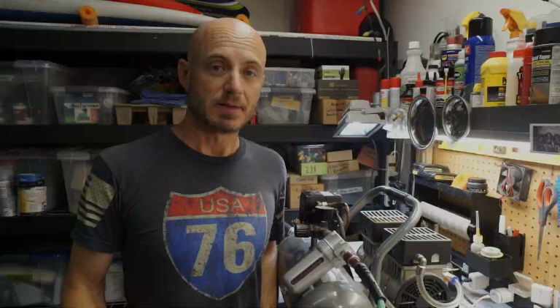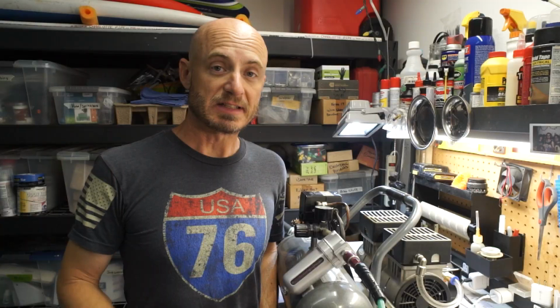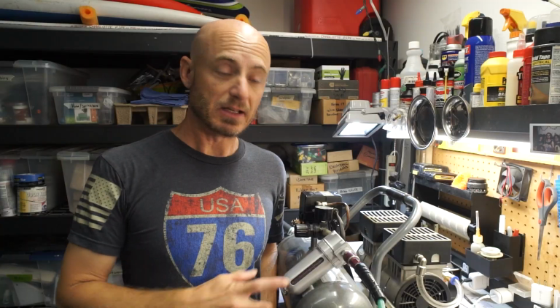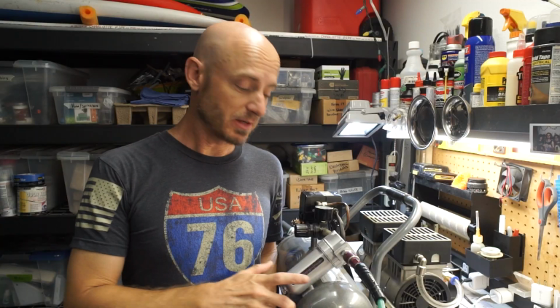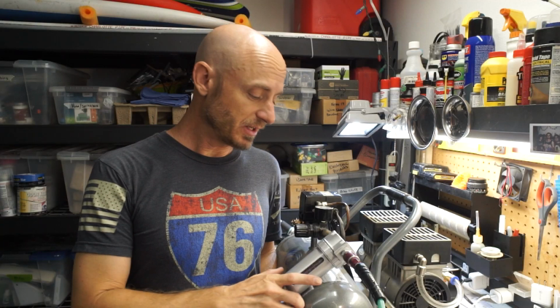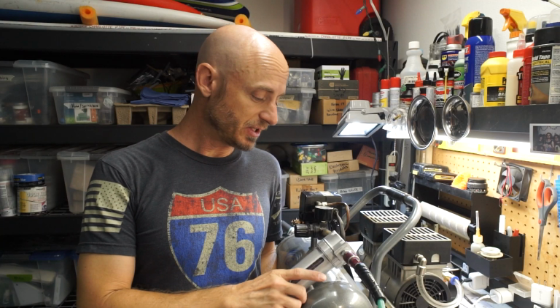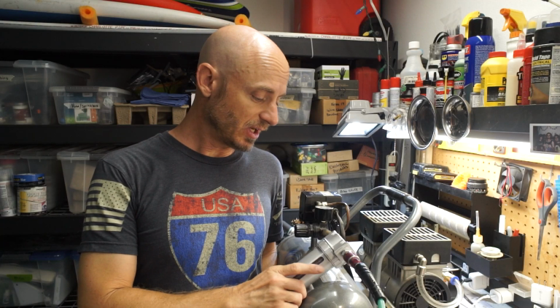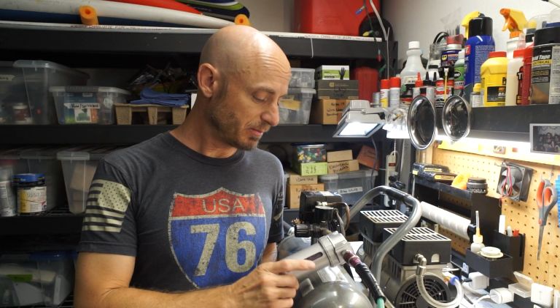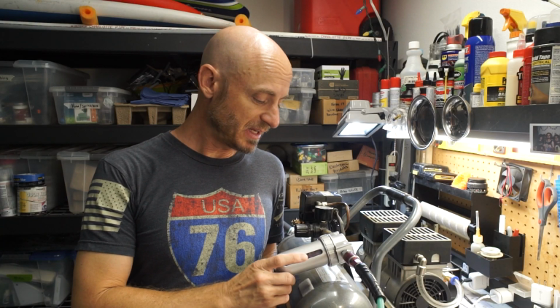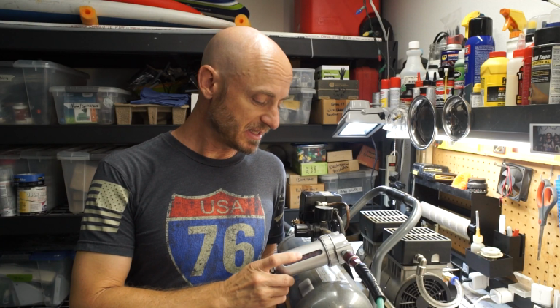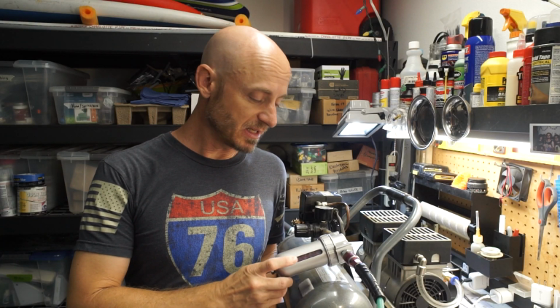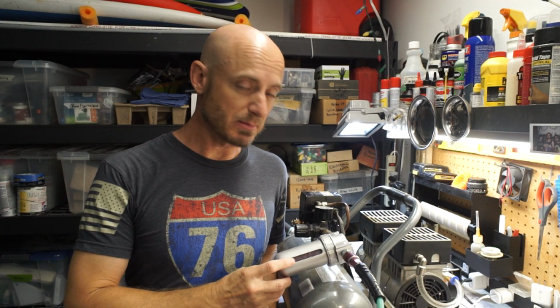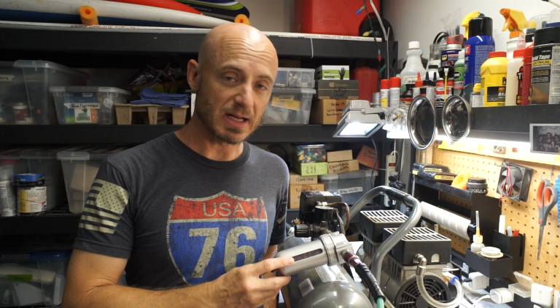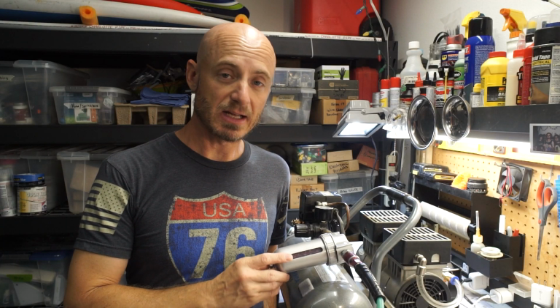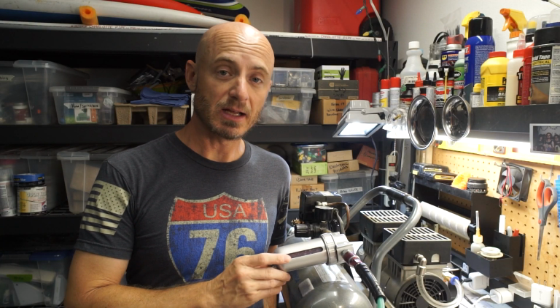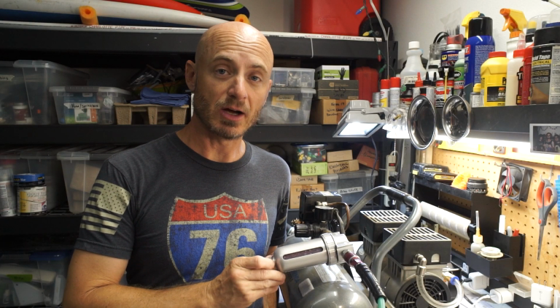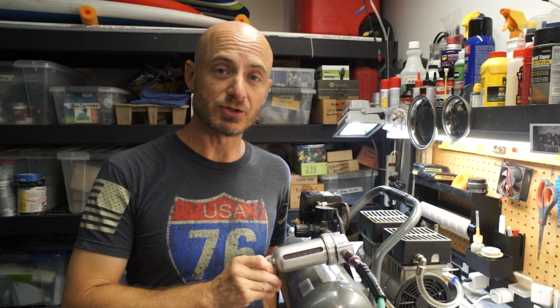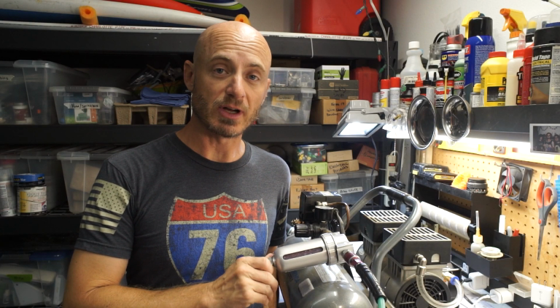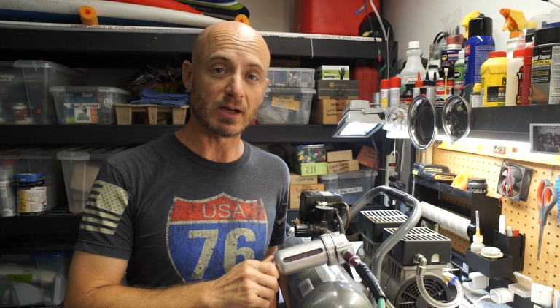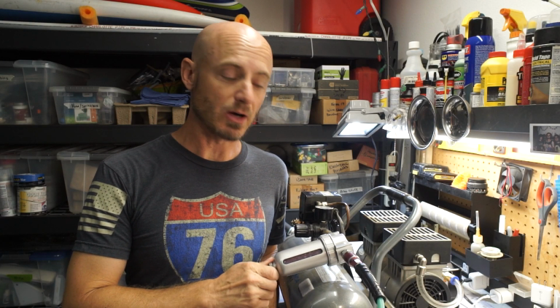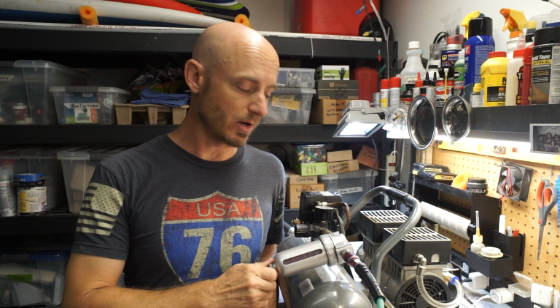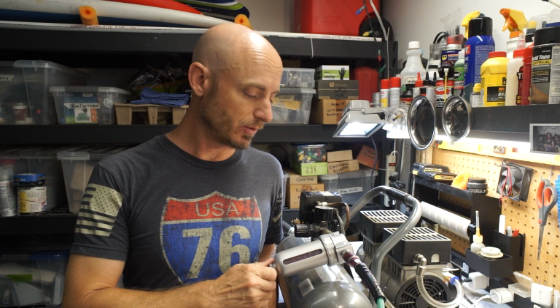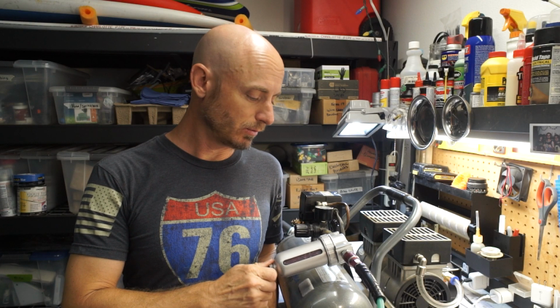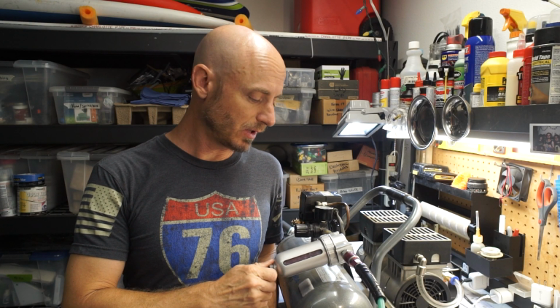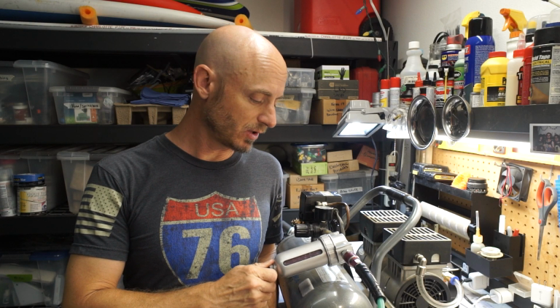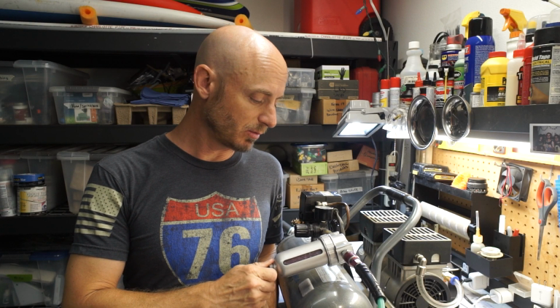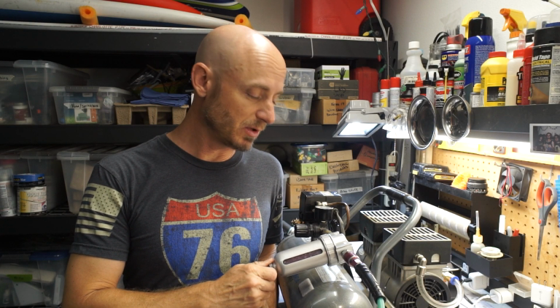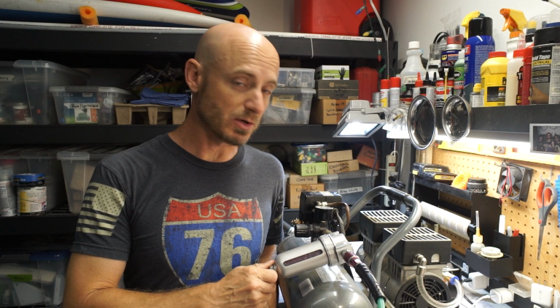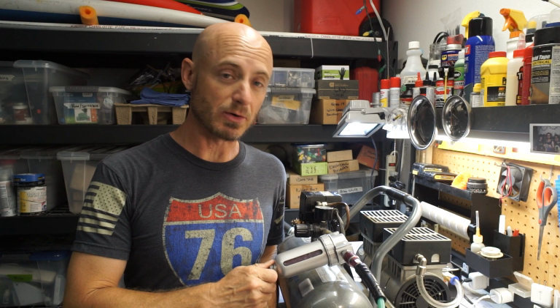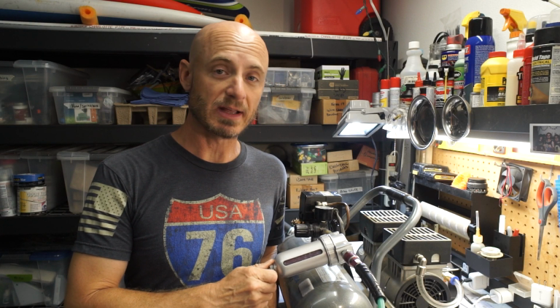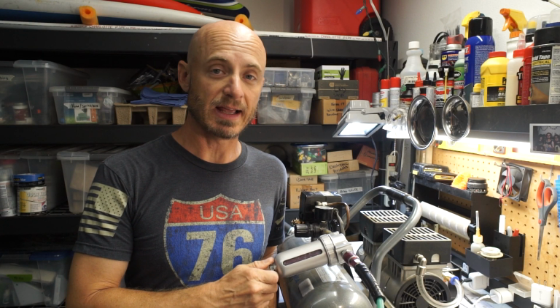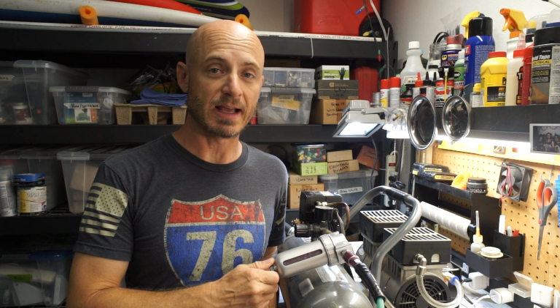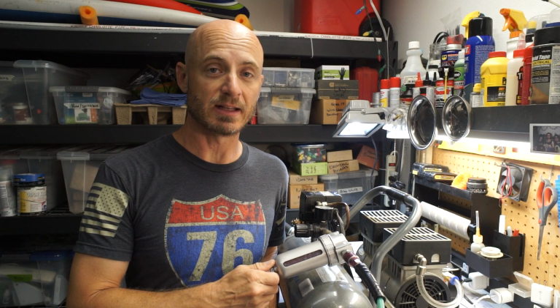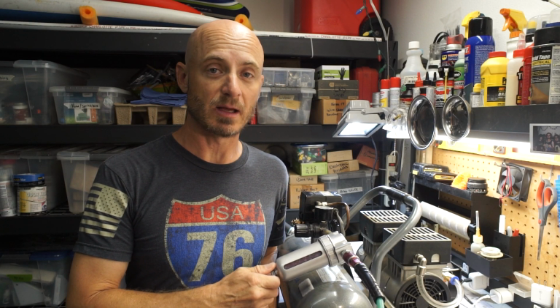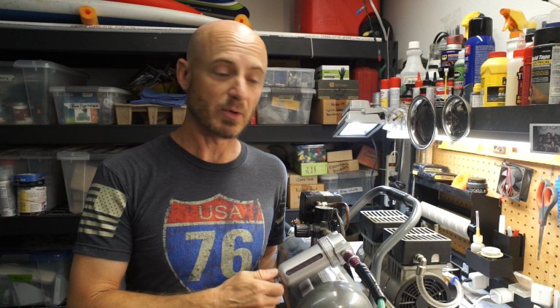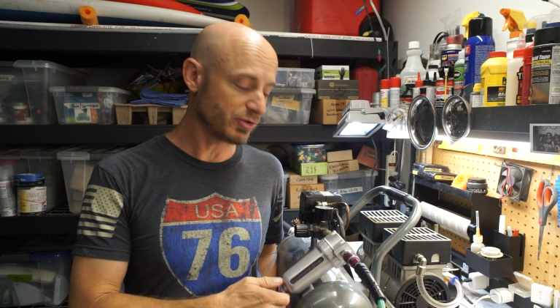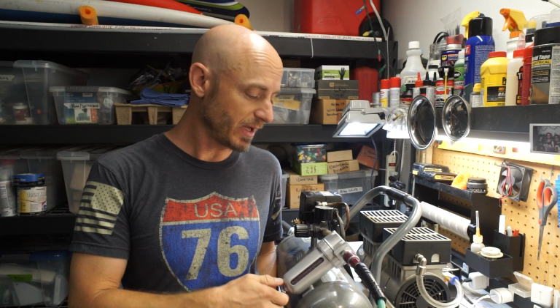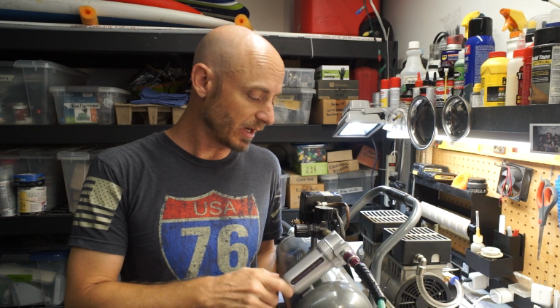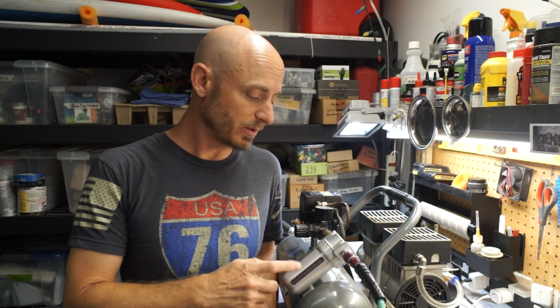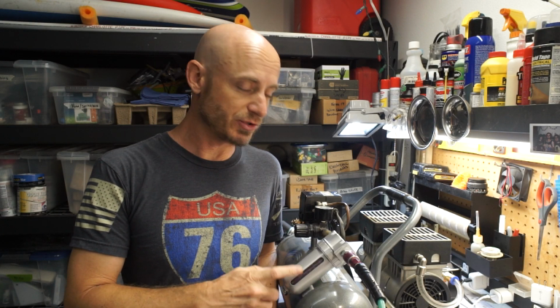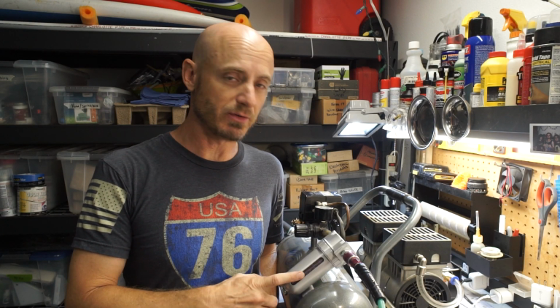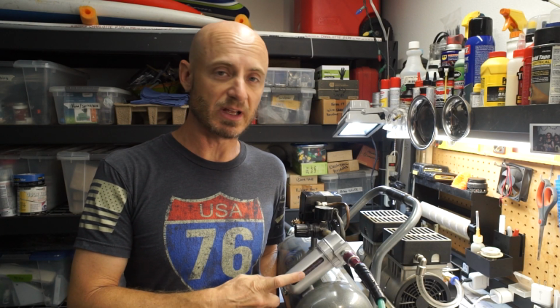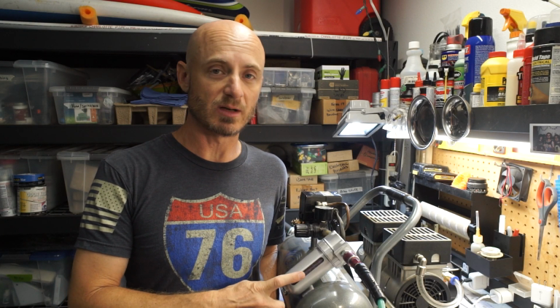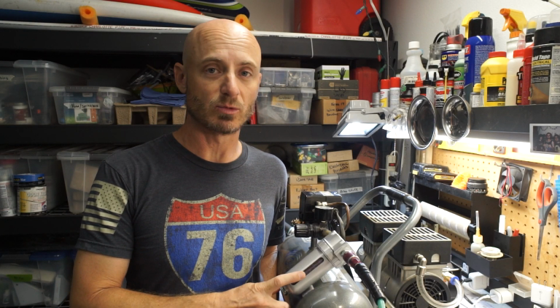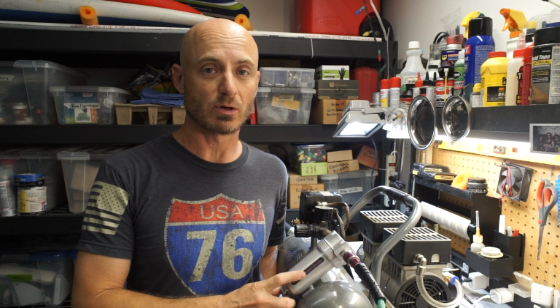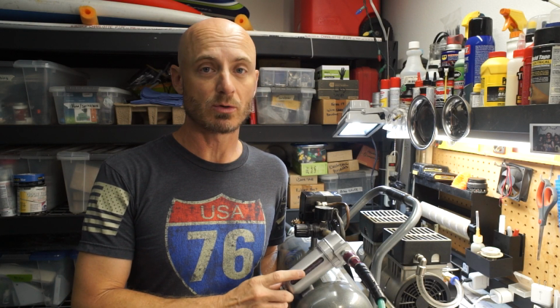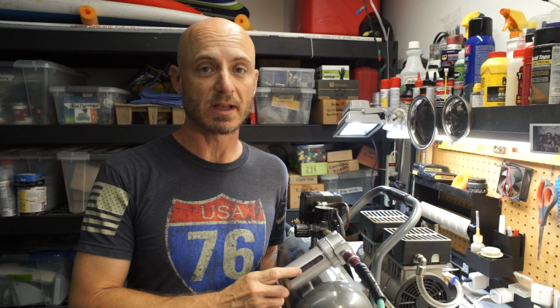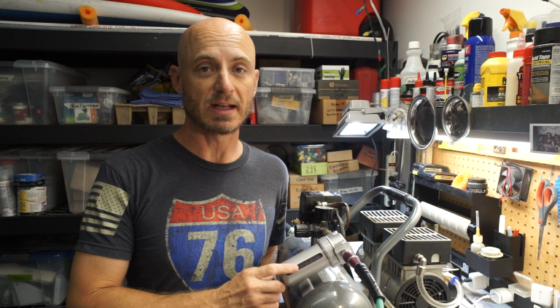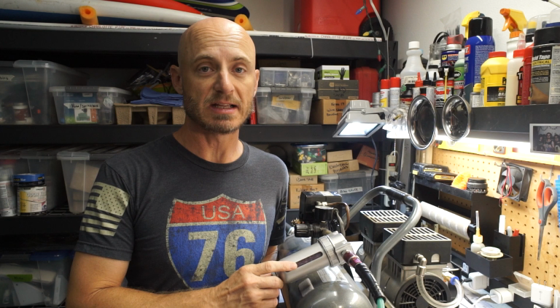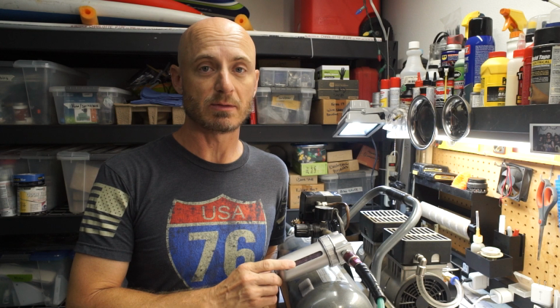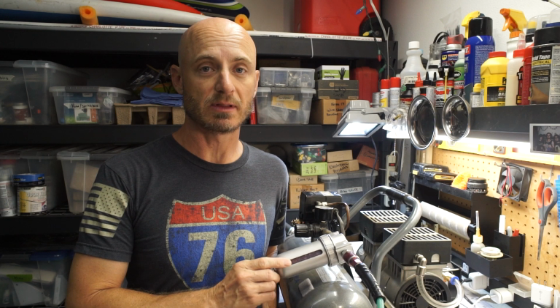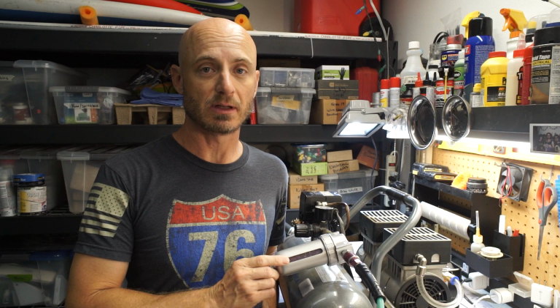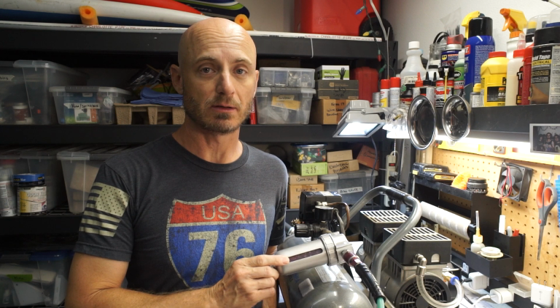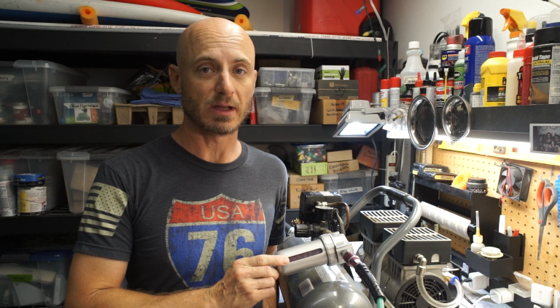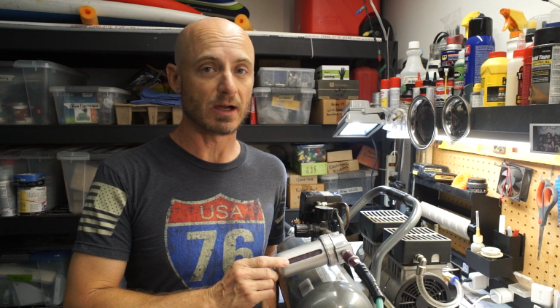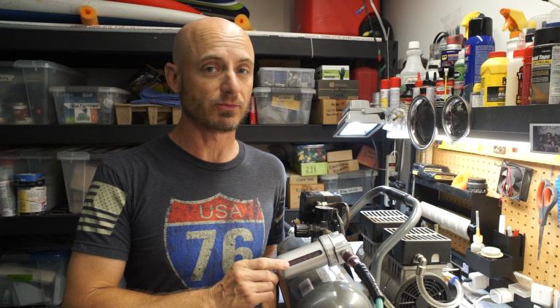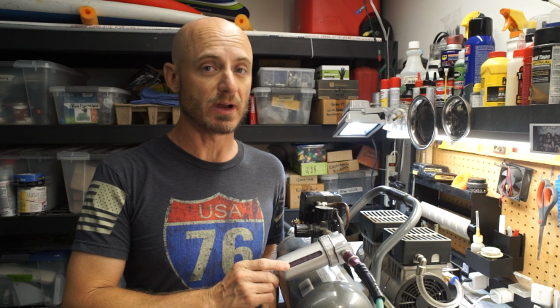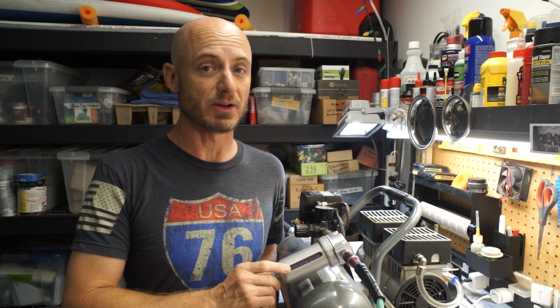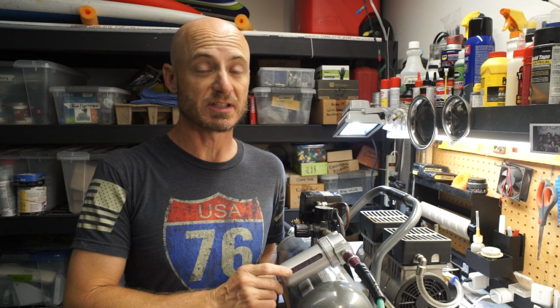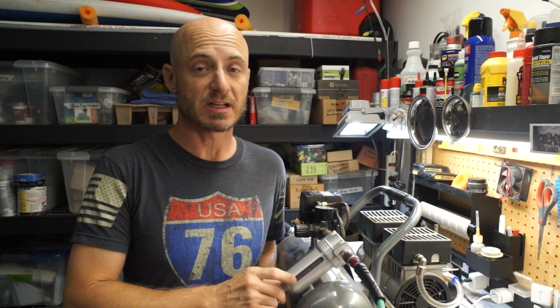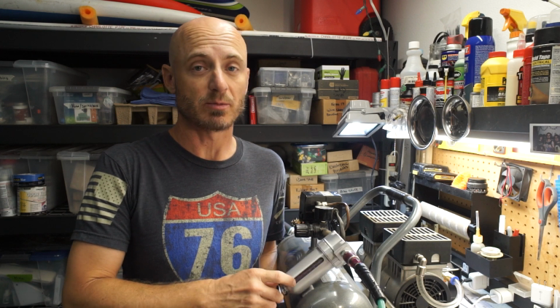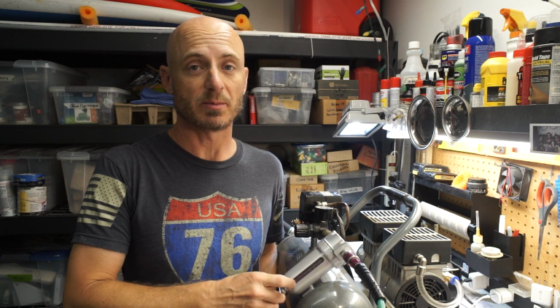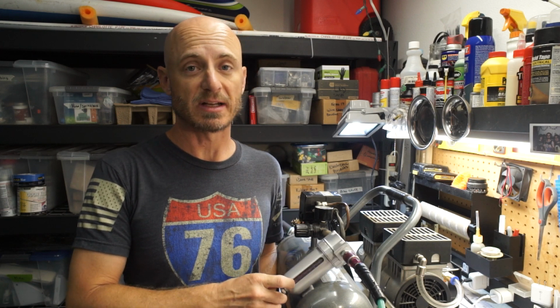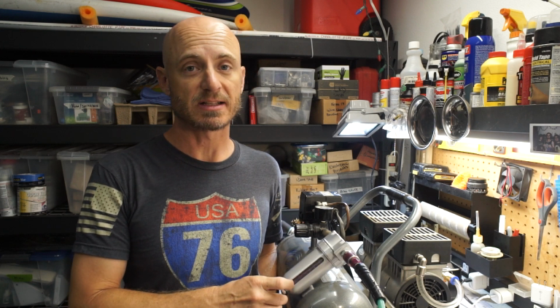The silica gel beads in my air dryer are no longer blue, and I'm going to show you how to rejuvenate them real quick and easy with an air fryer in just a couple minutes.